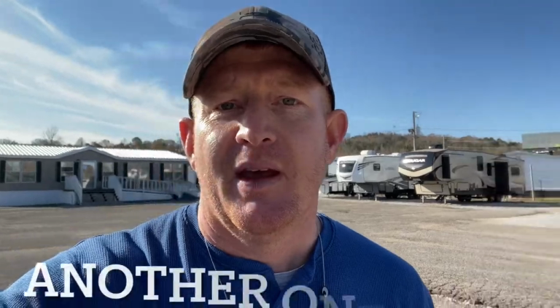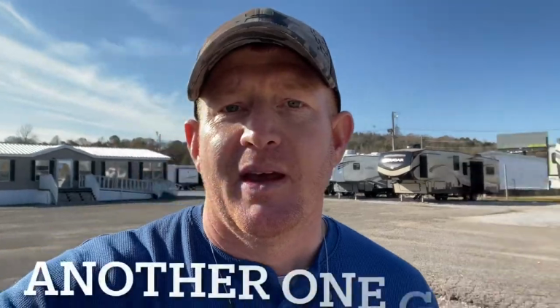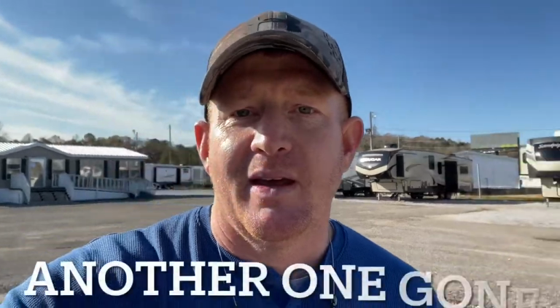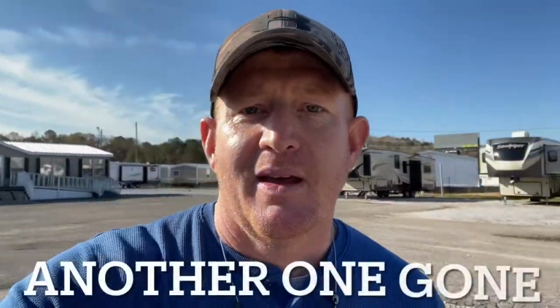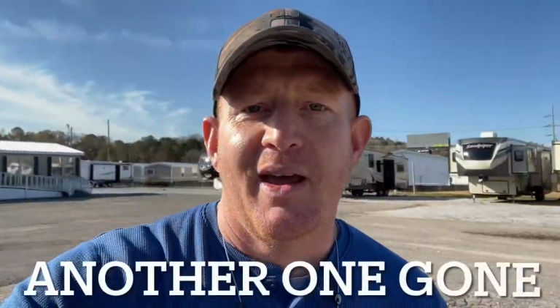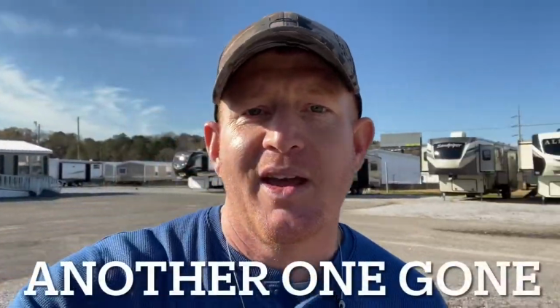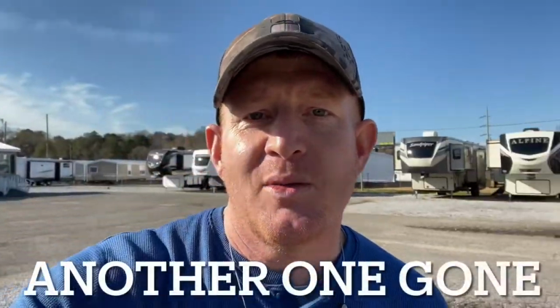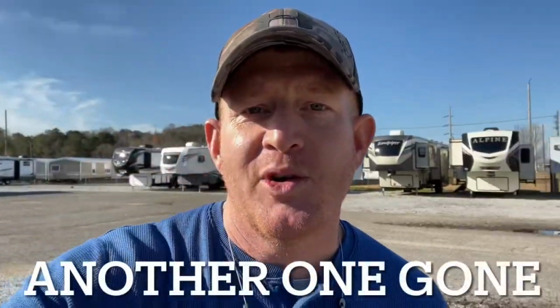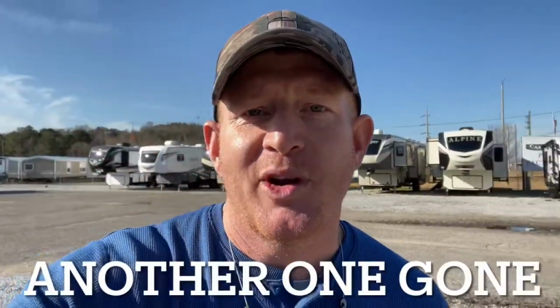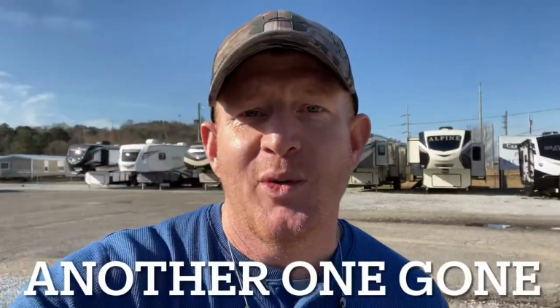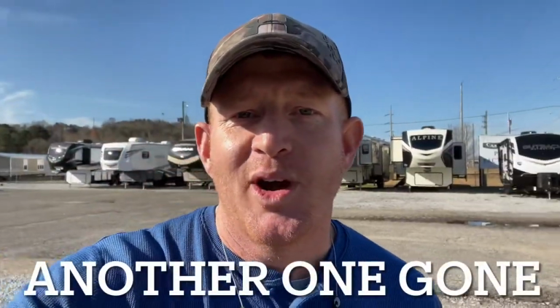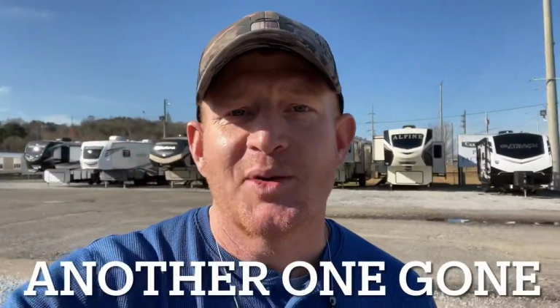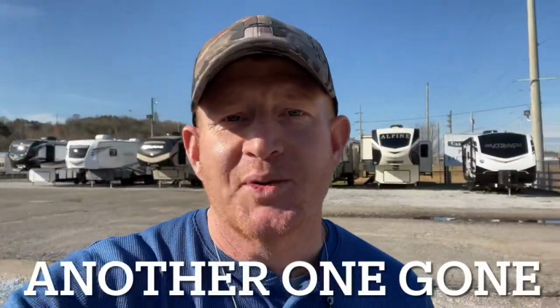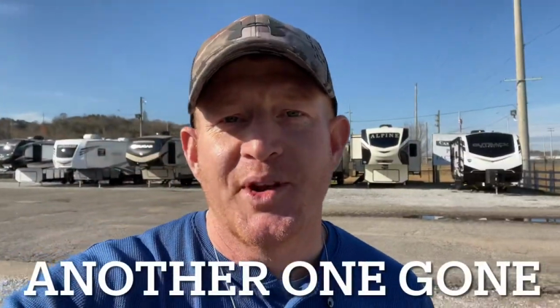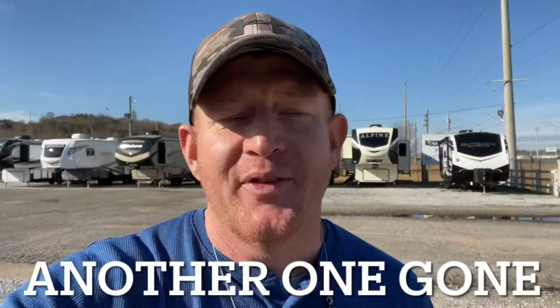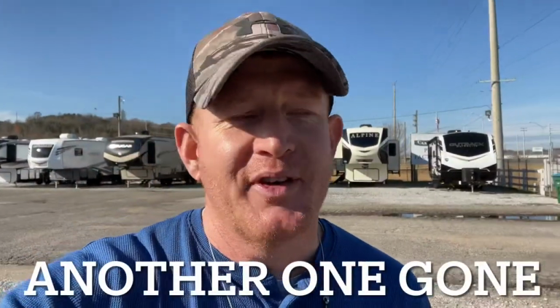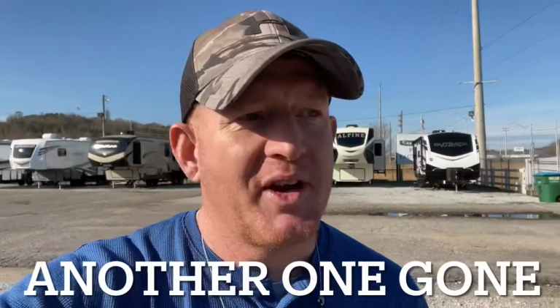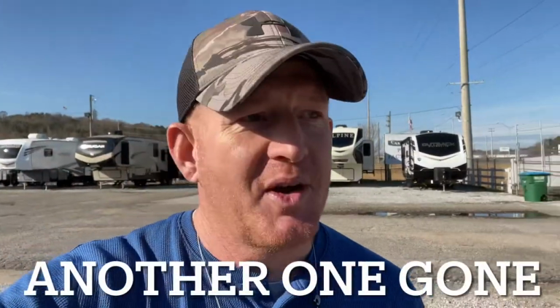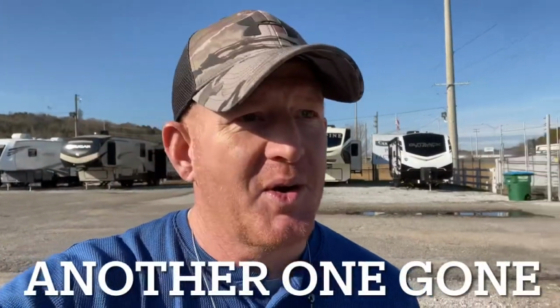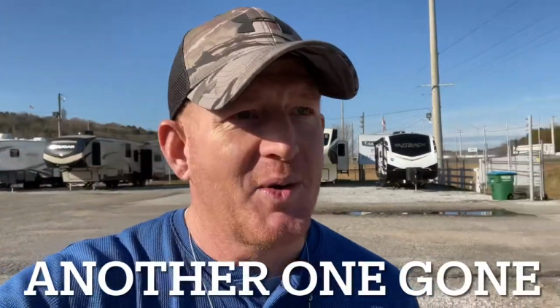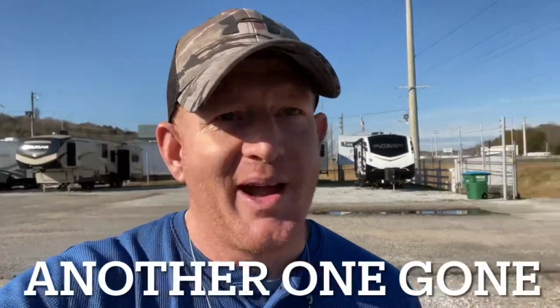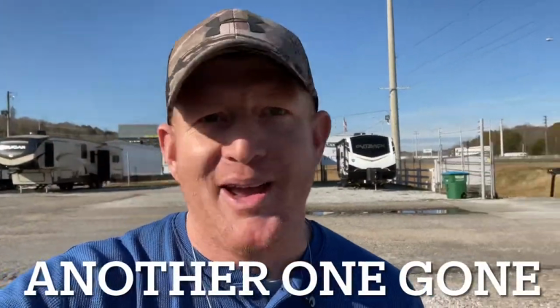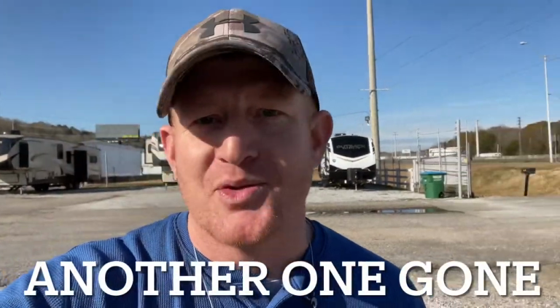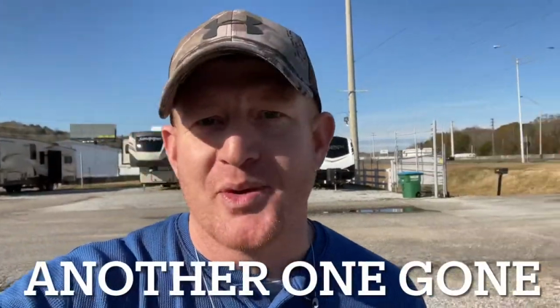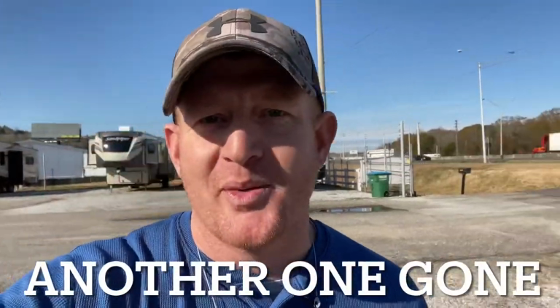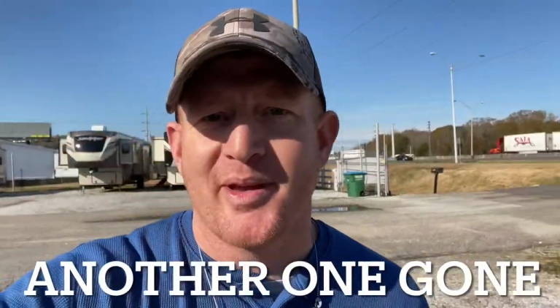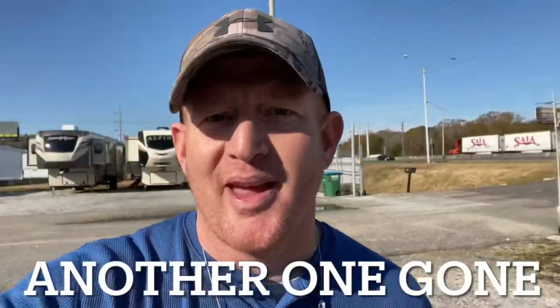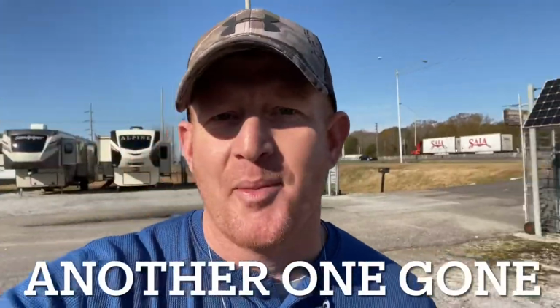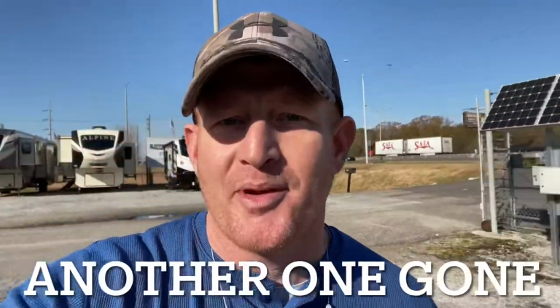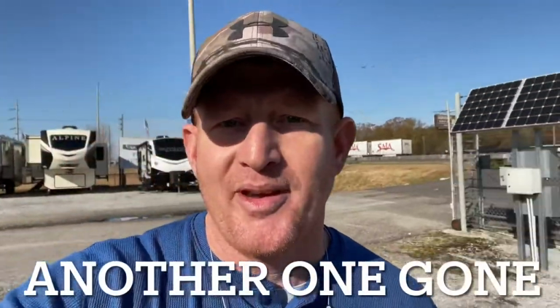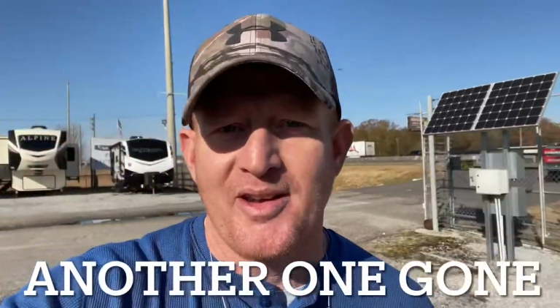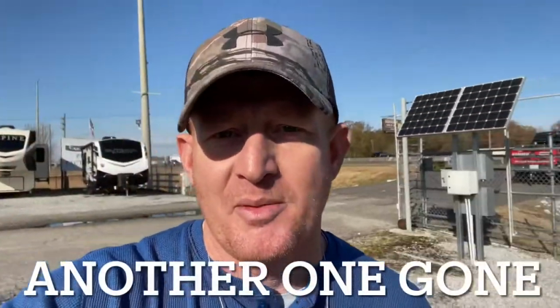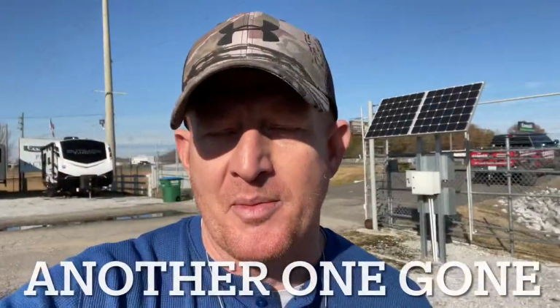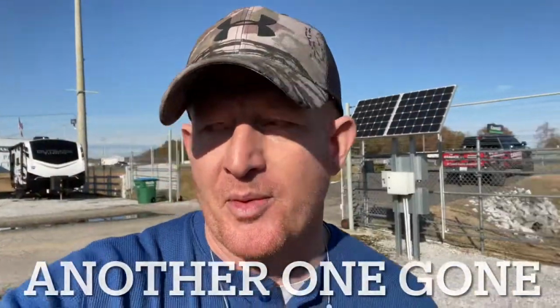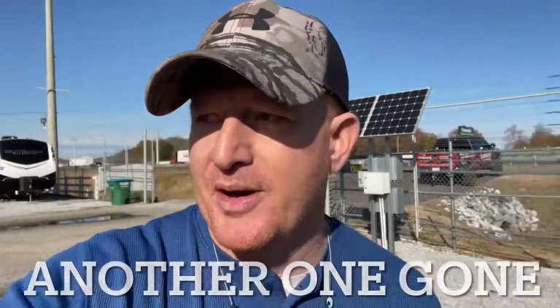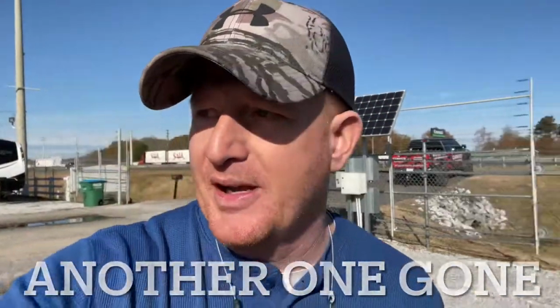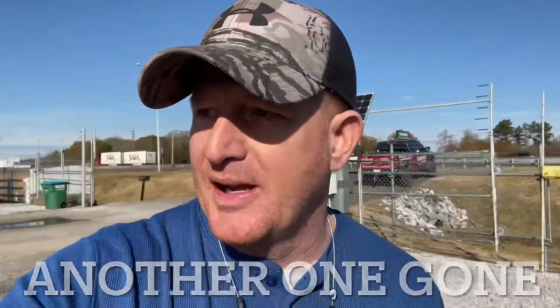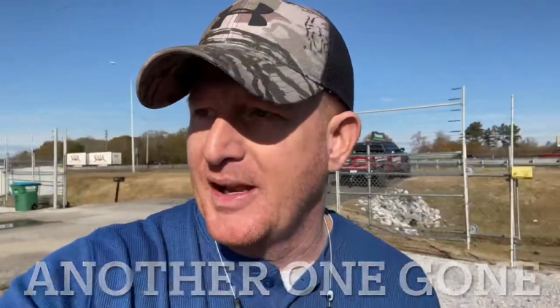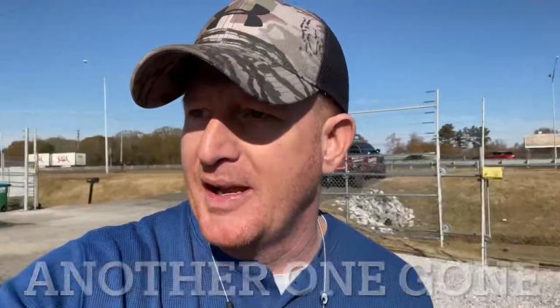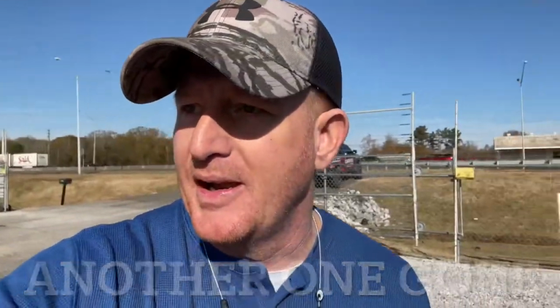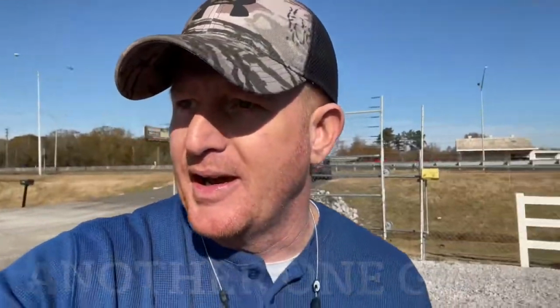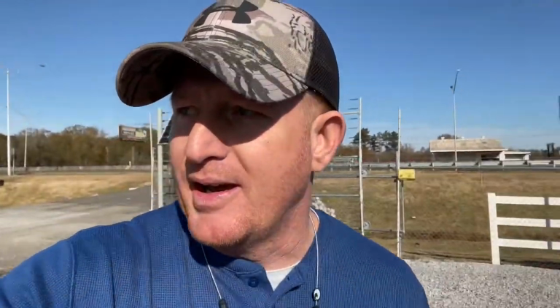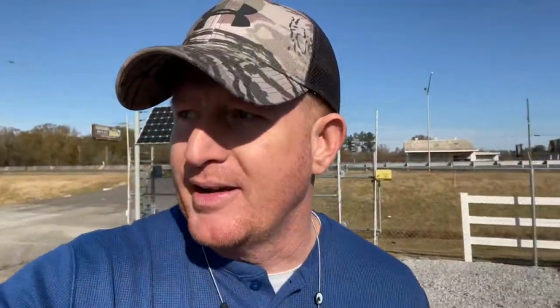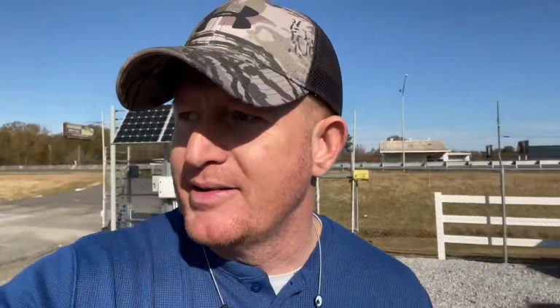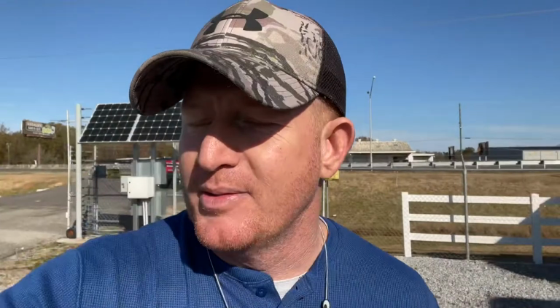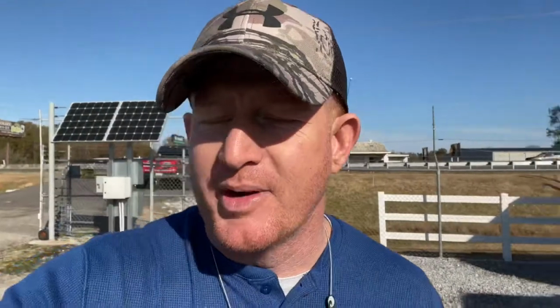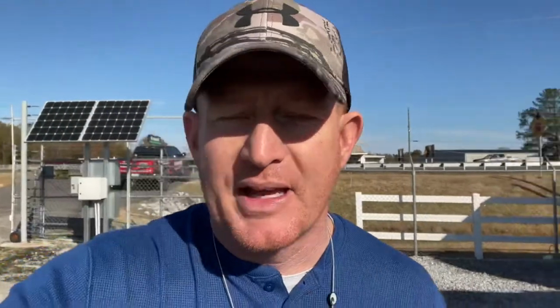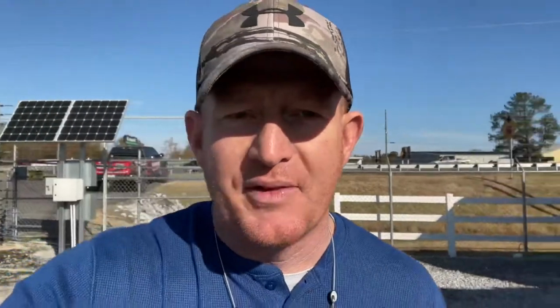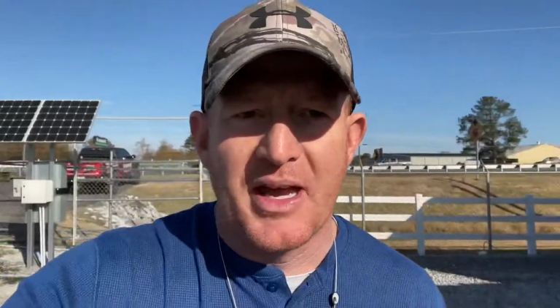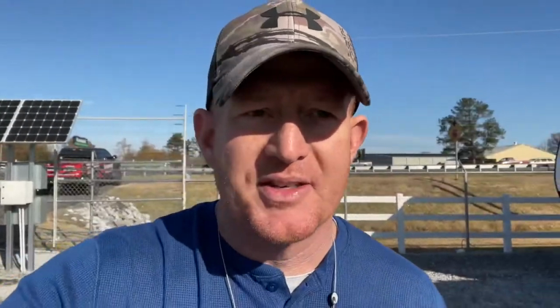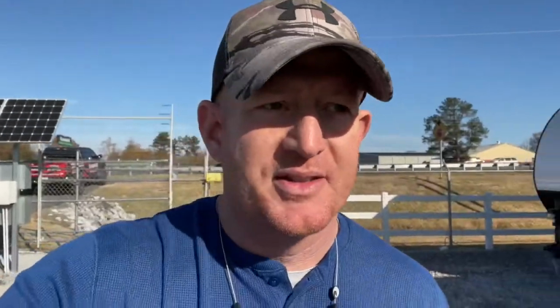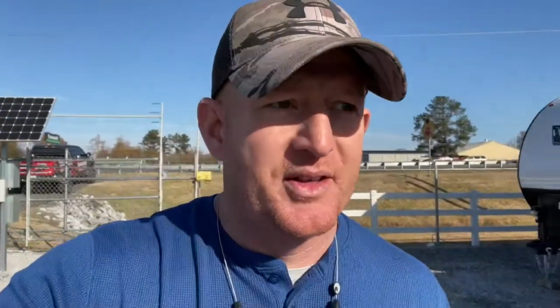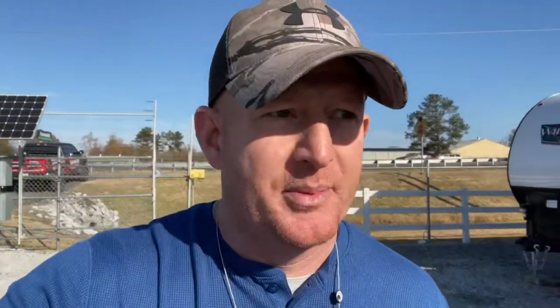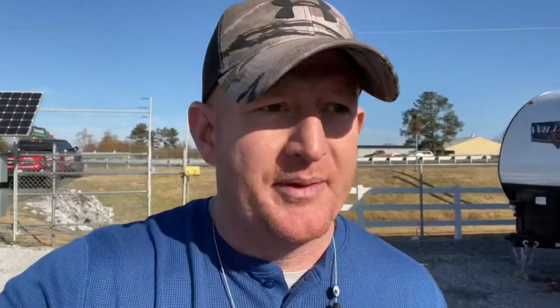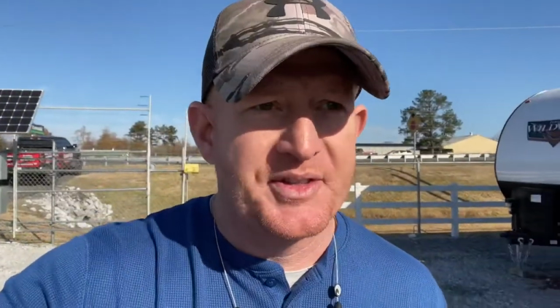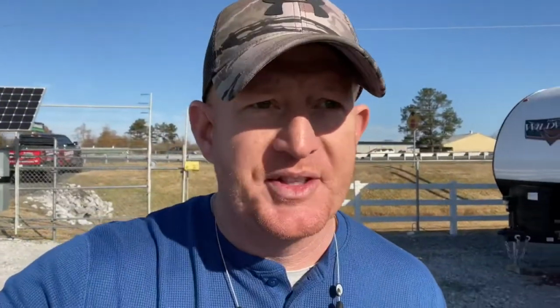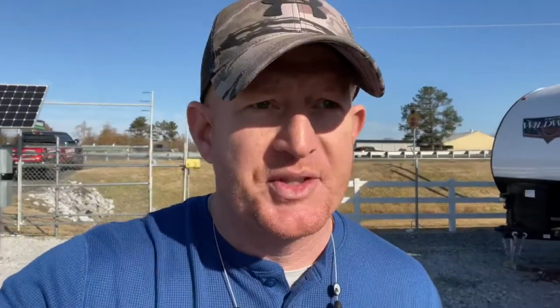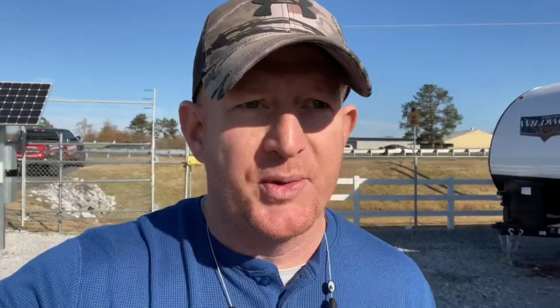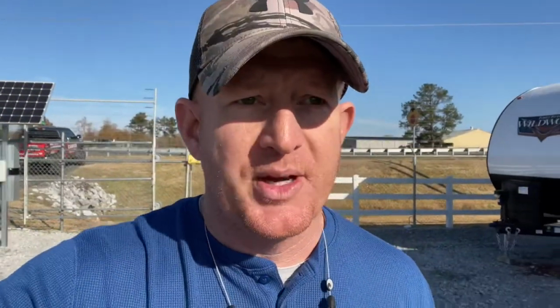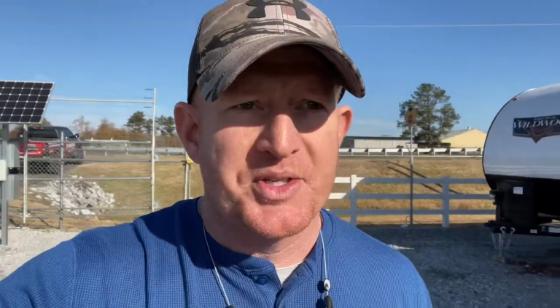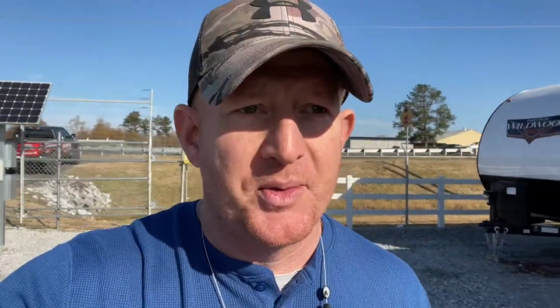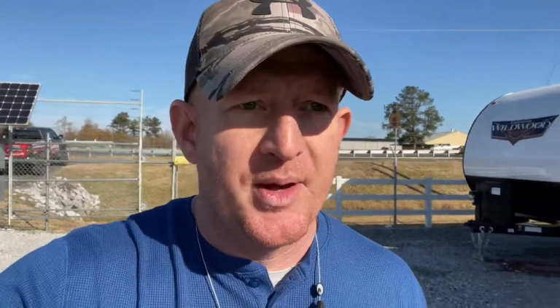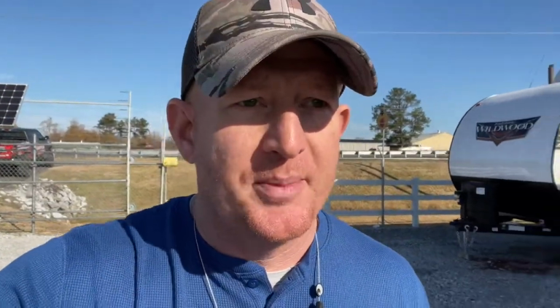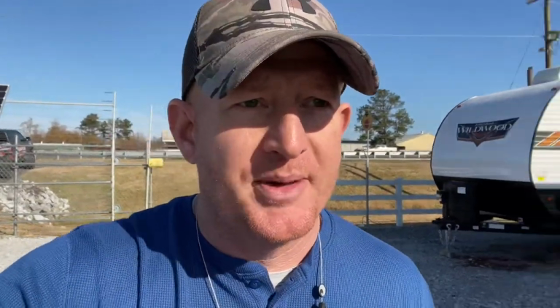Hey, good morning and welcome to another video. Andrew here with Camper Kingdom and Meridian, and I want to give you guys a little bit of a situational update.